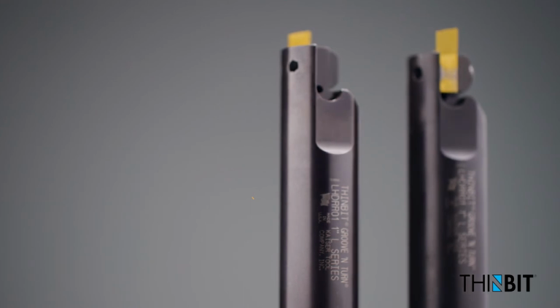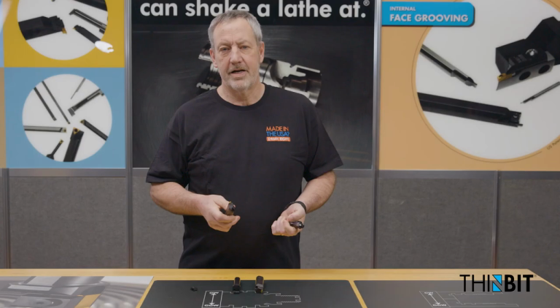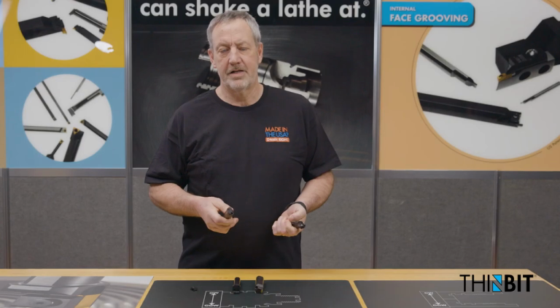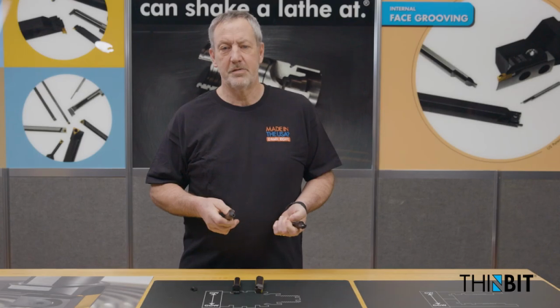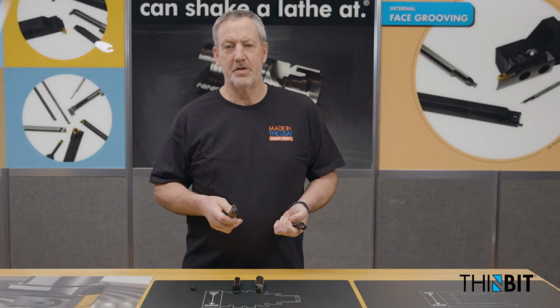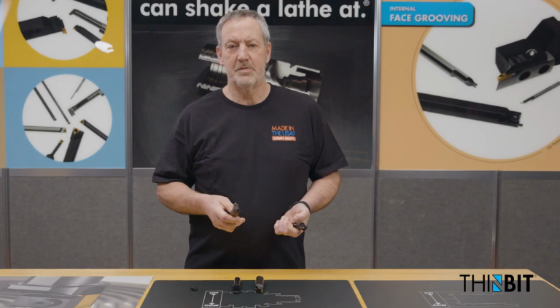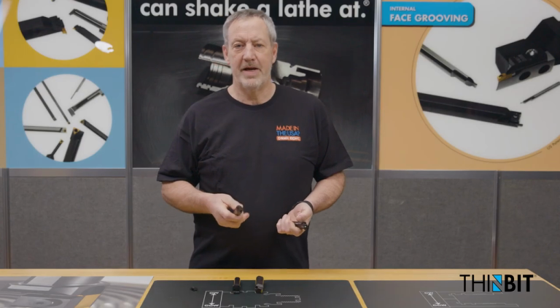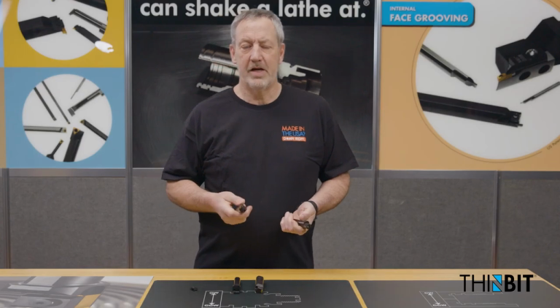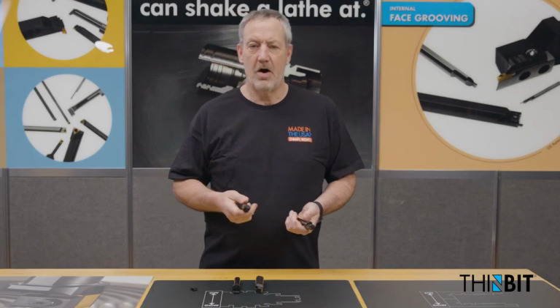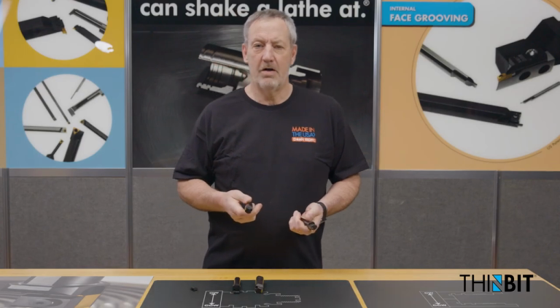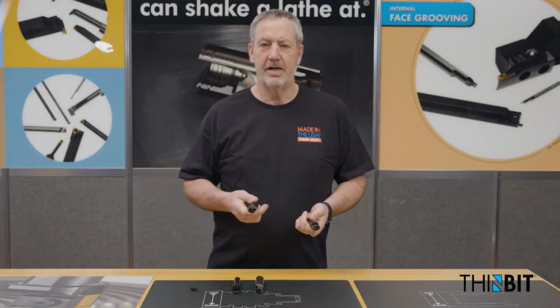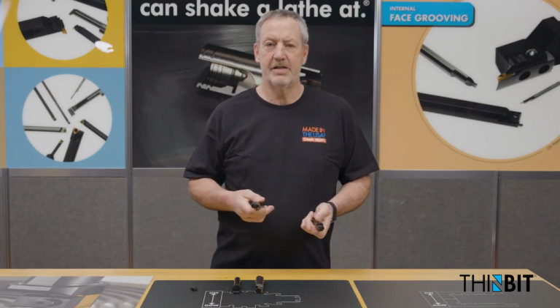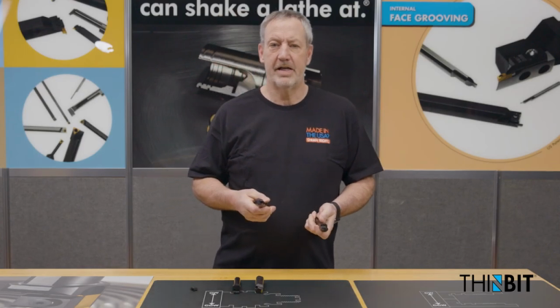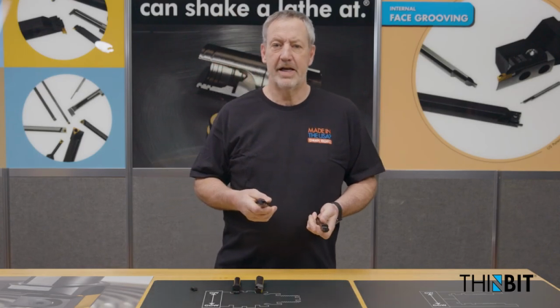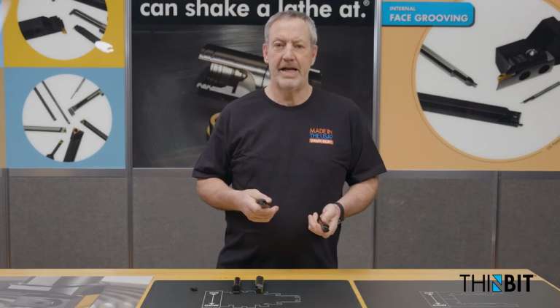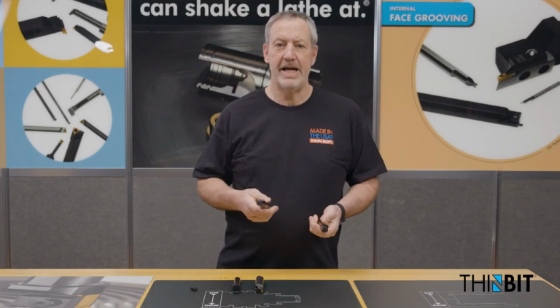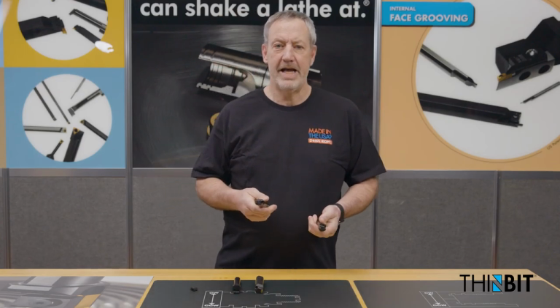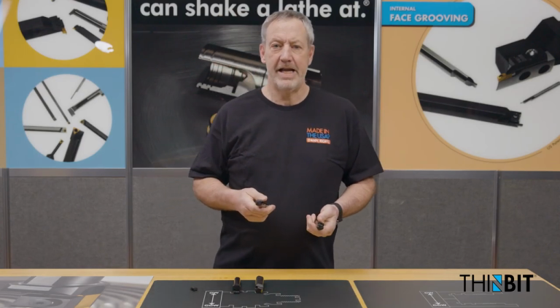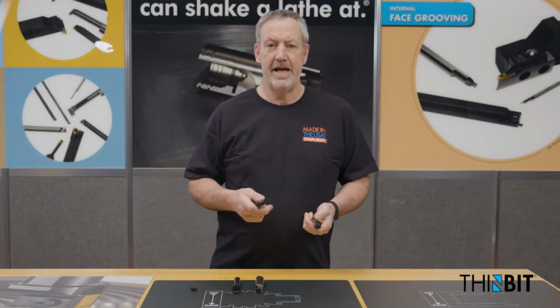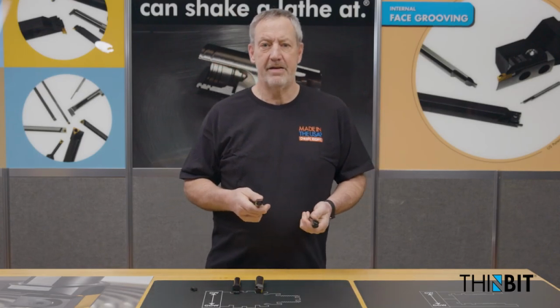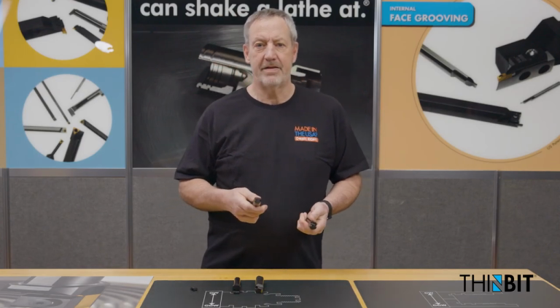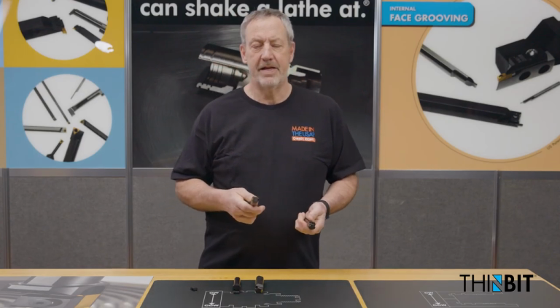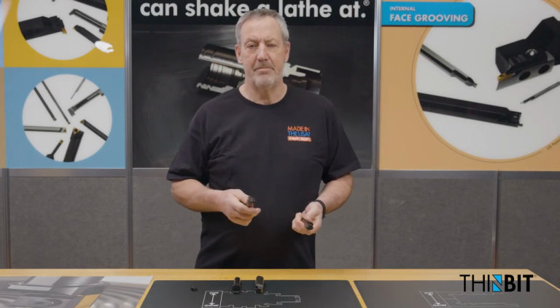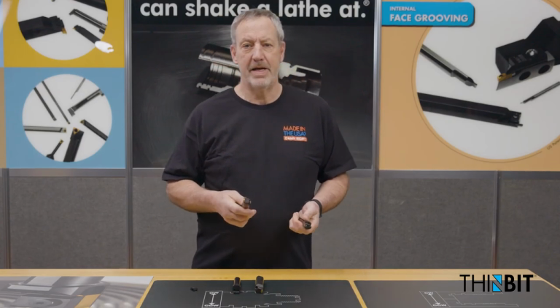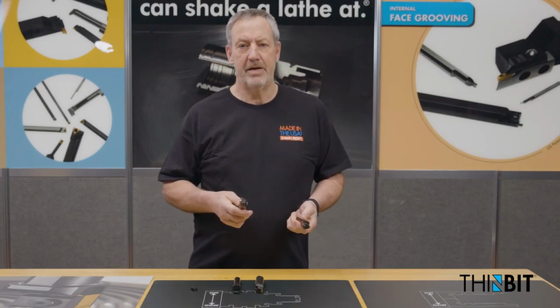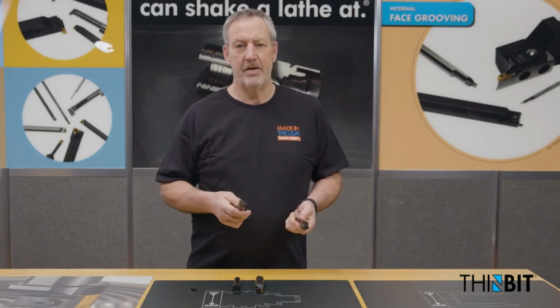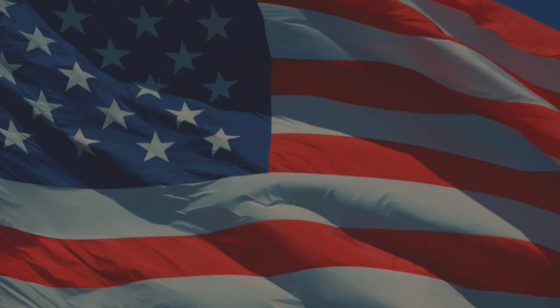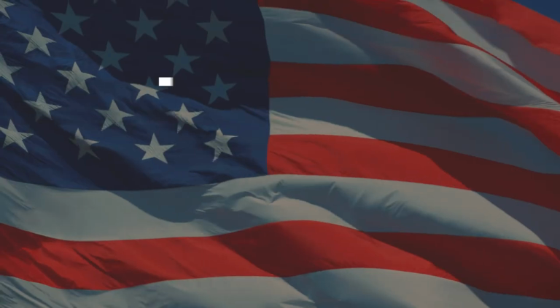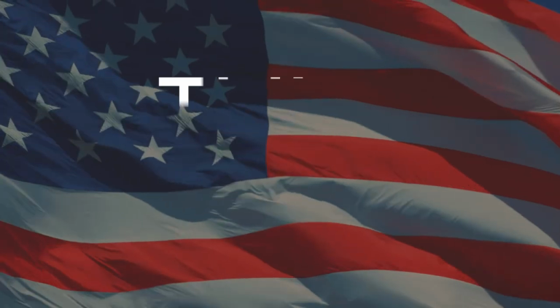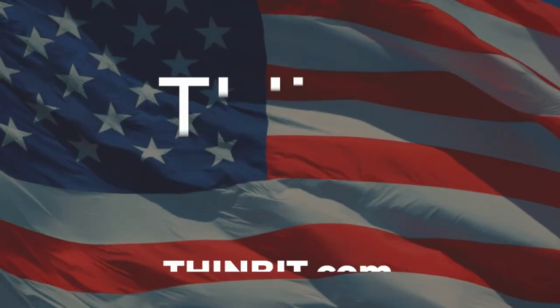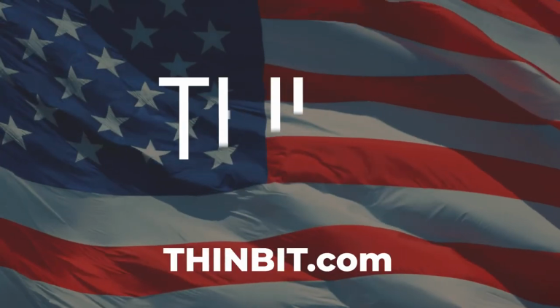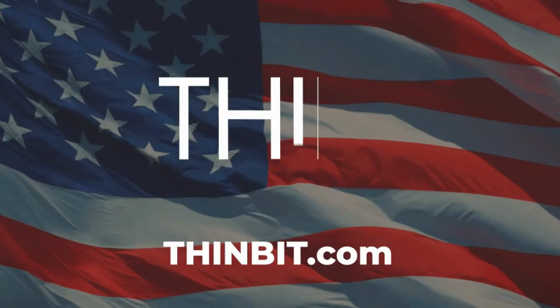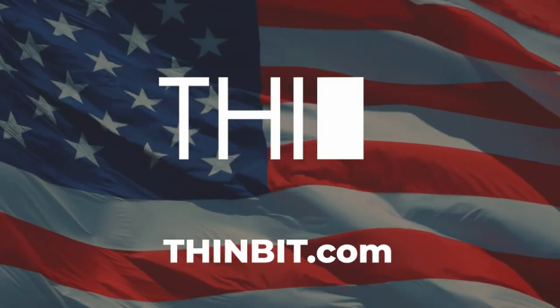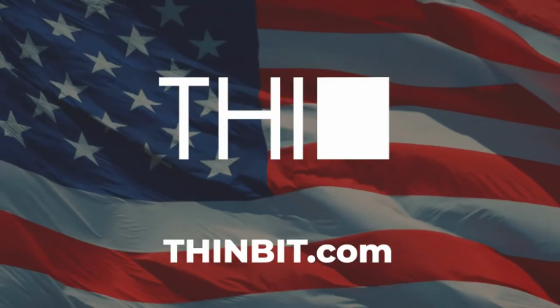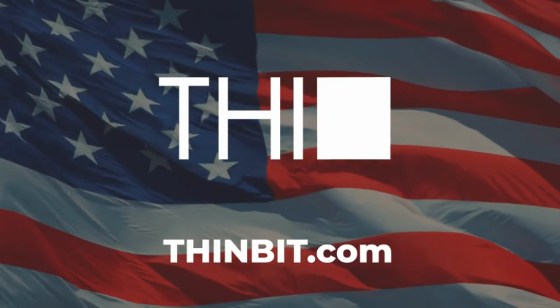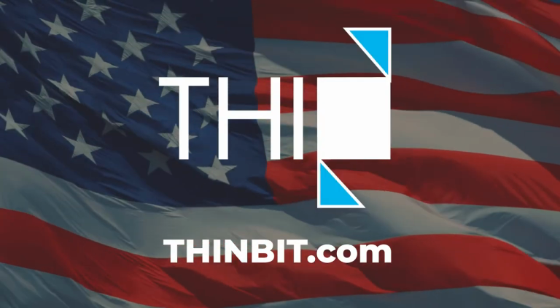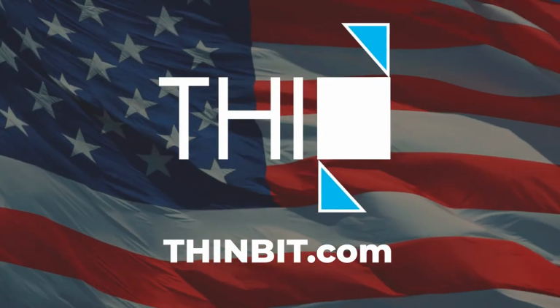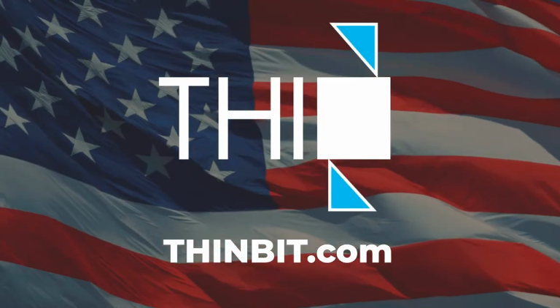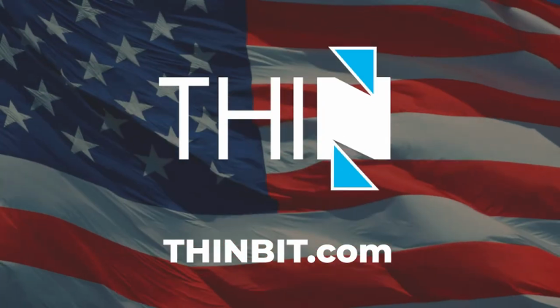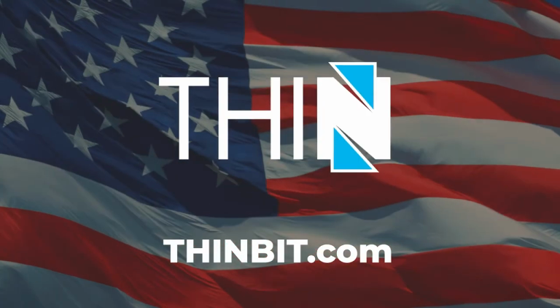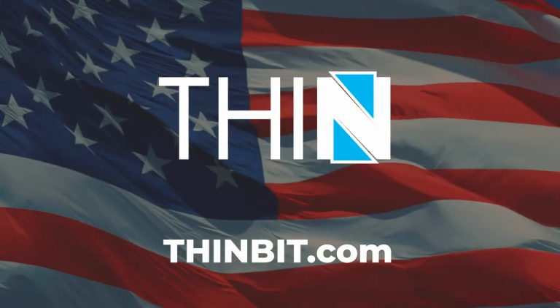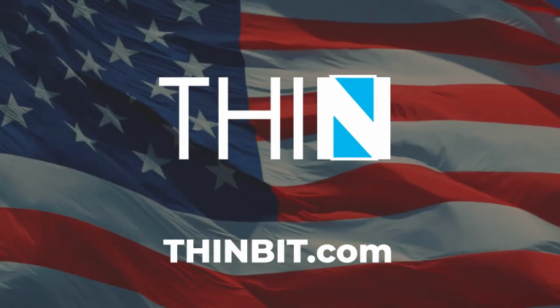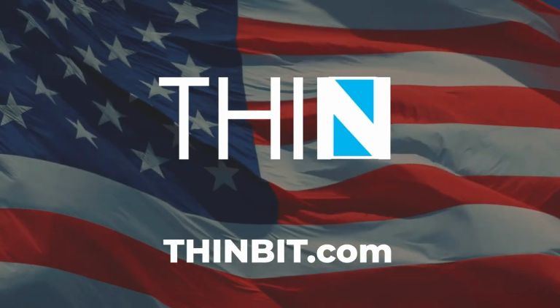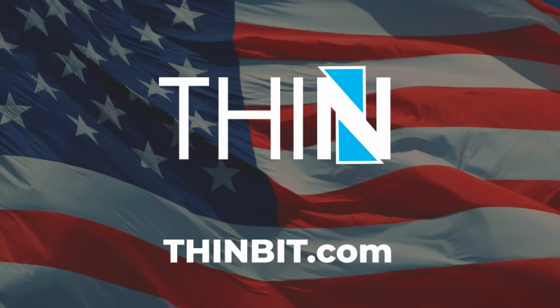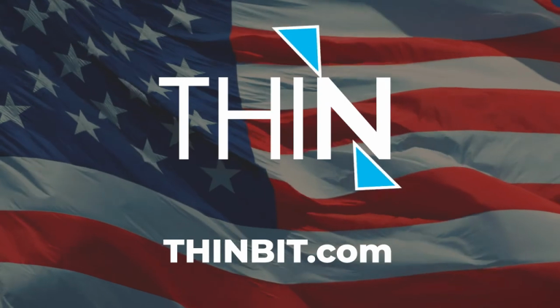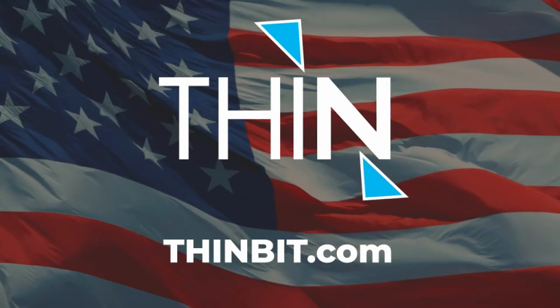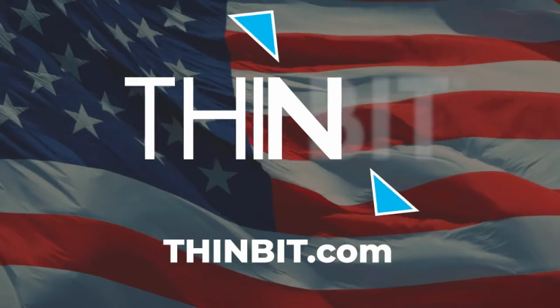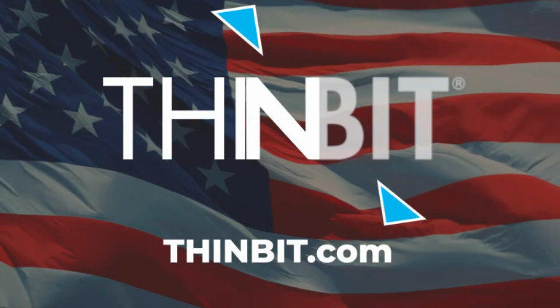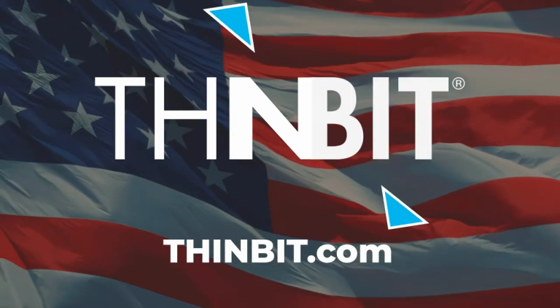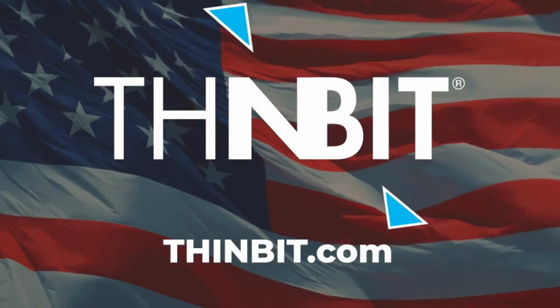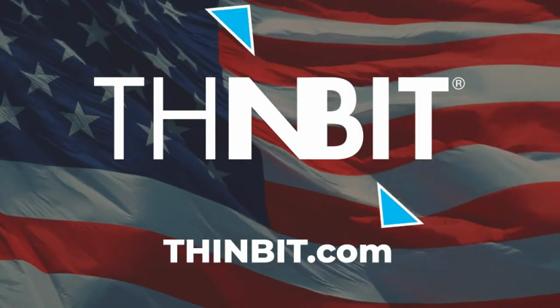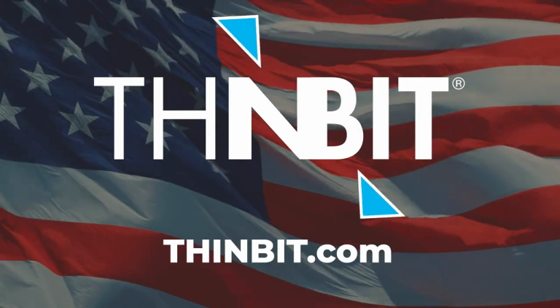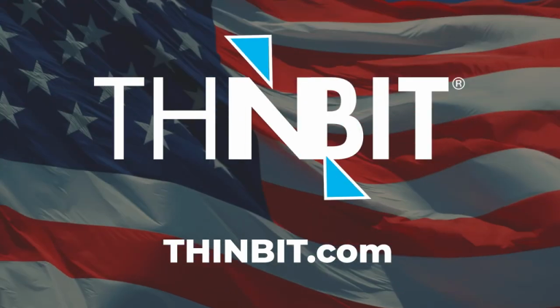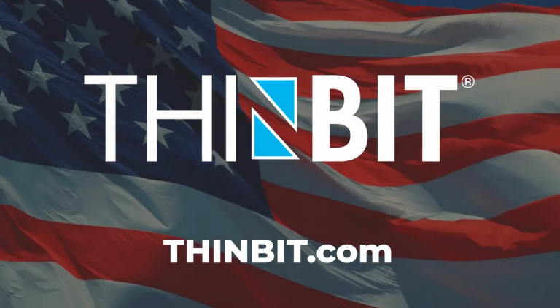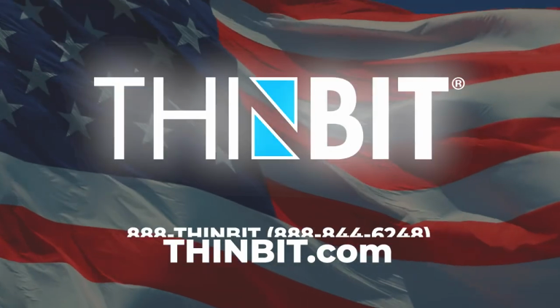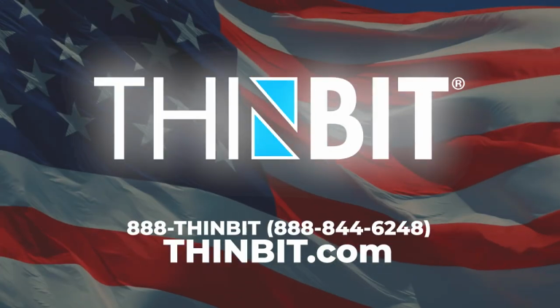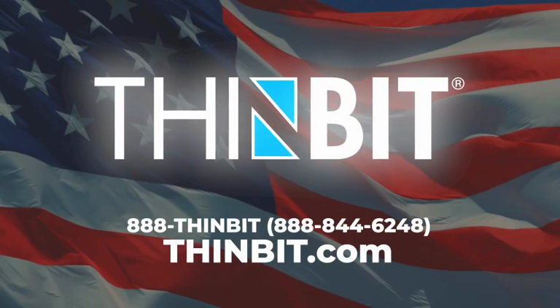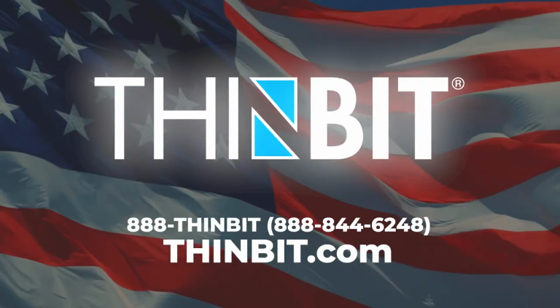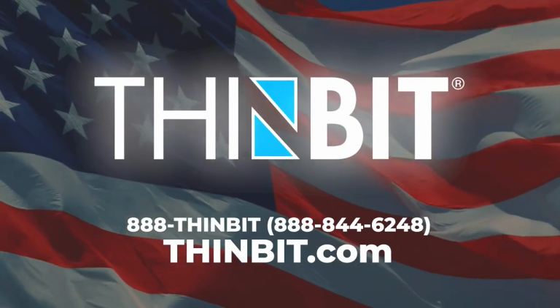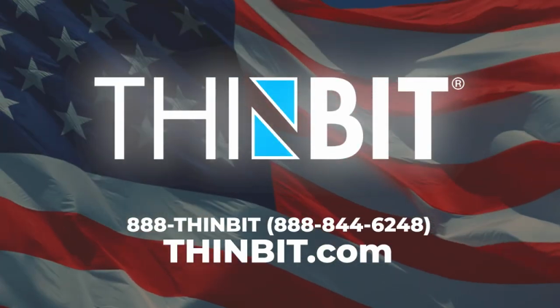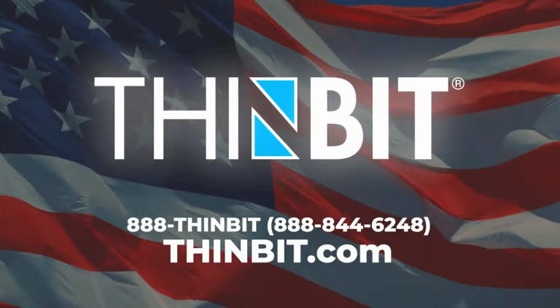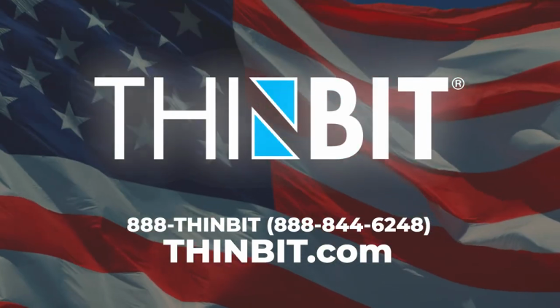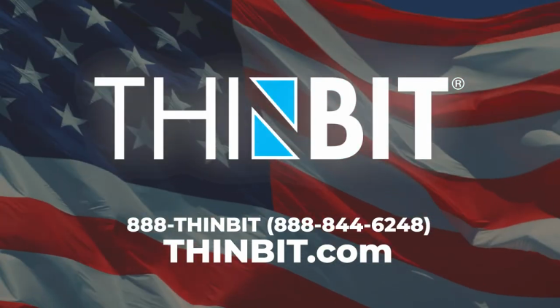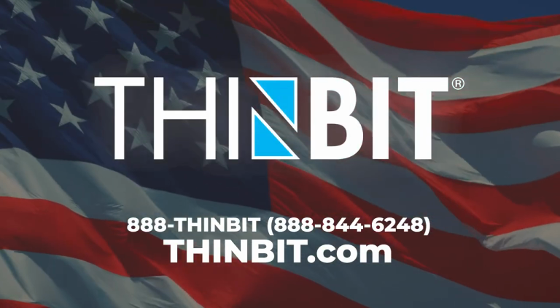Customers may call us at 888-THINBIT or visit us on the web at www.thinbit.com.